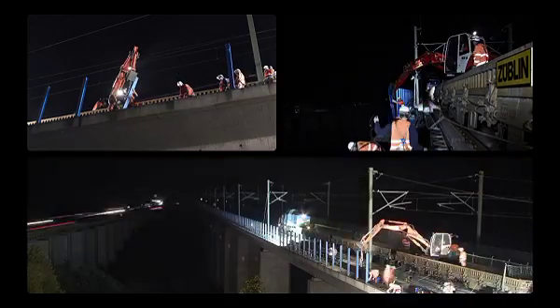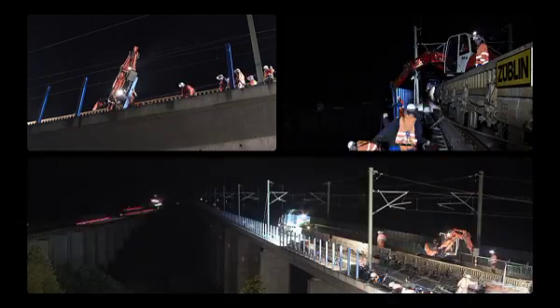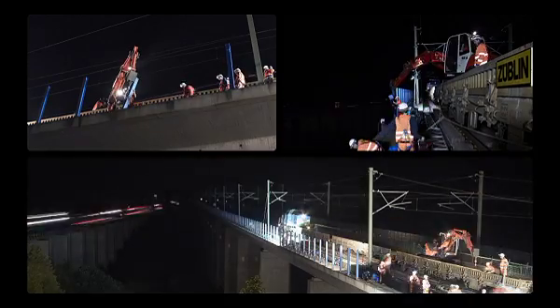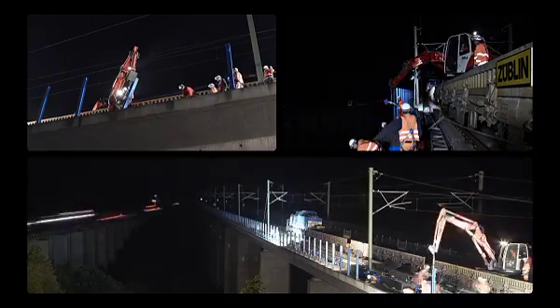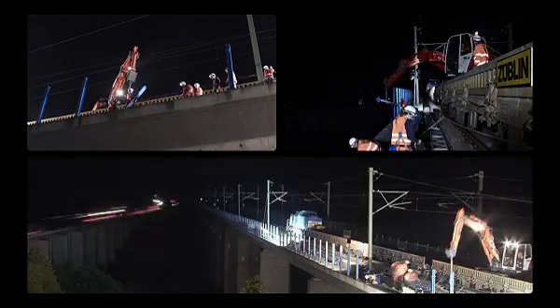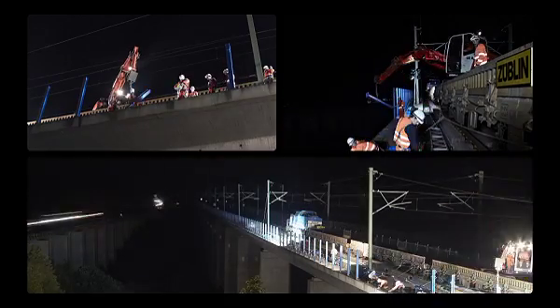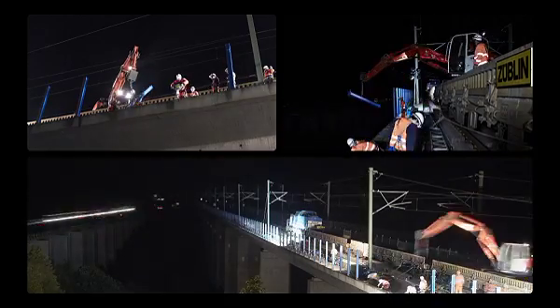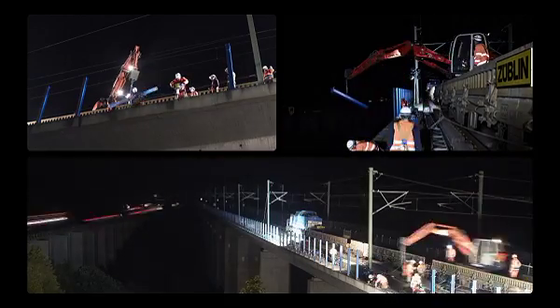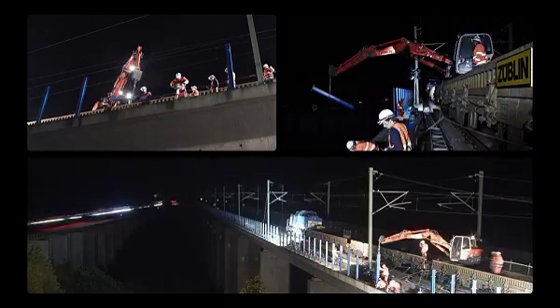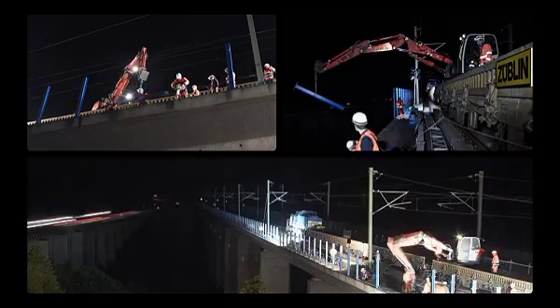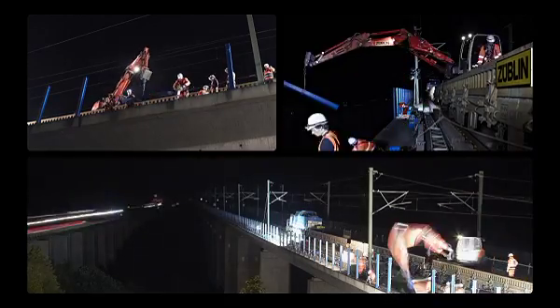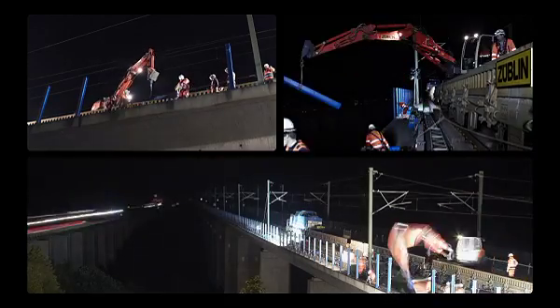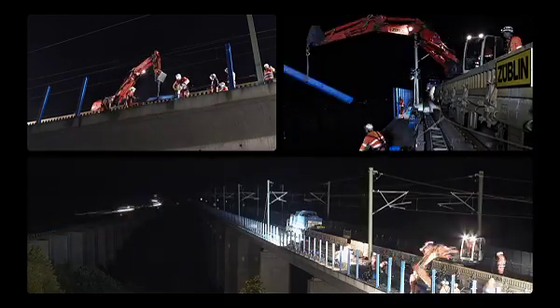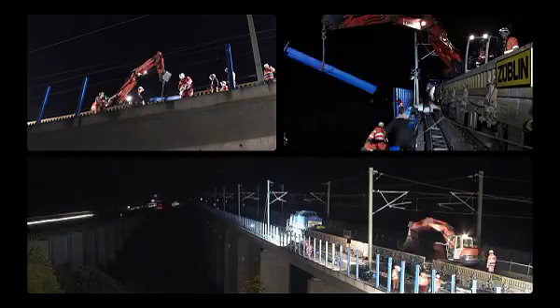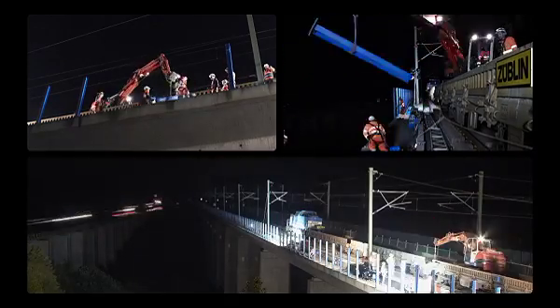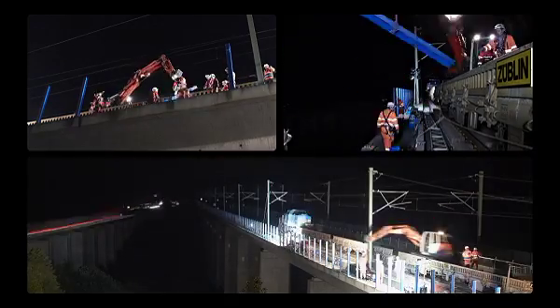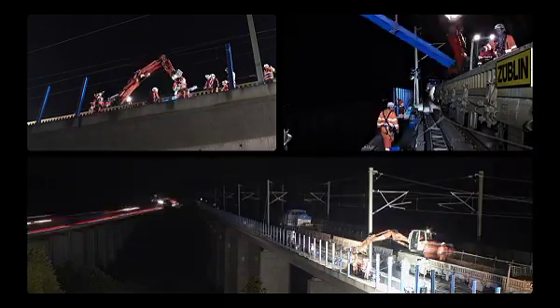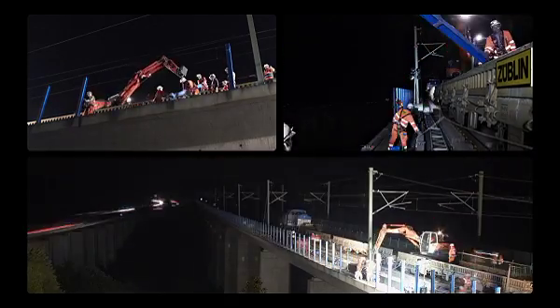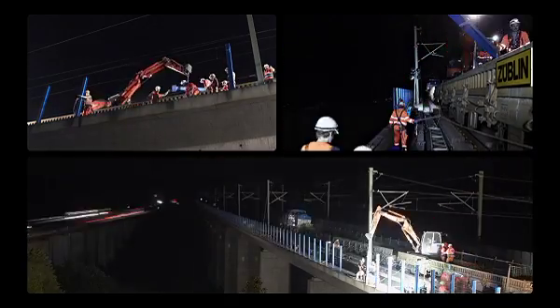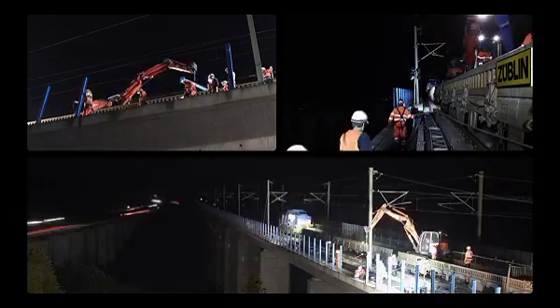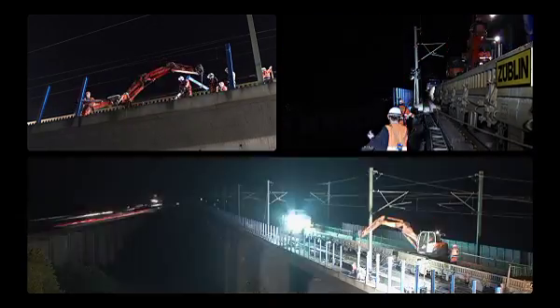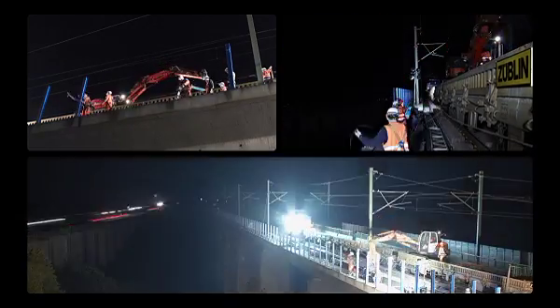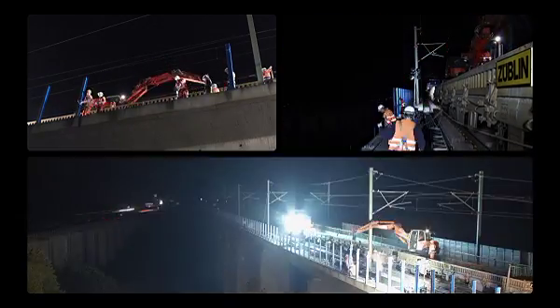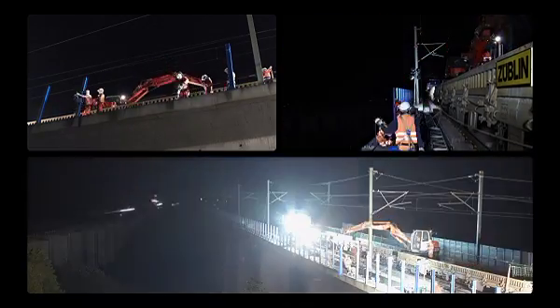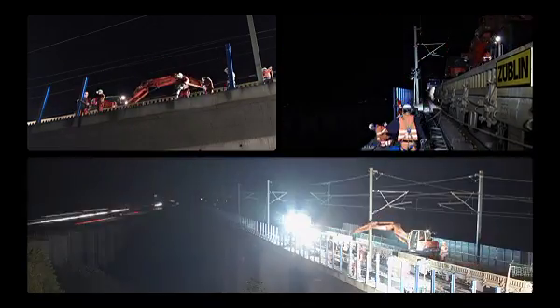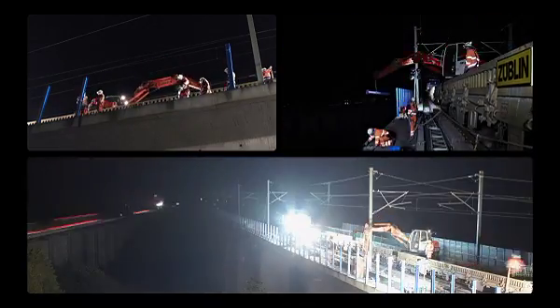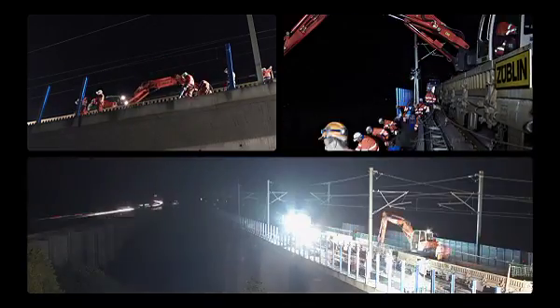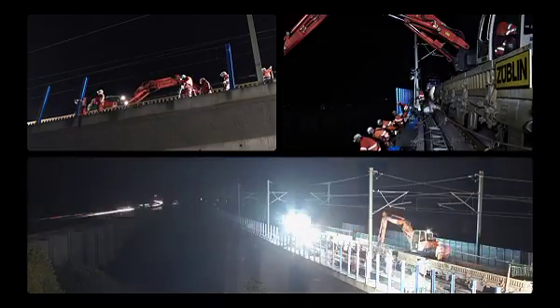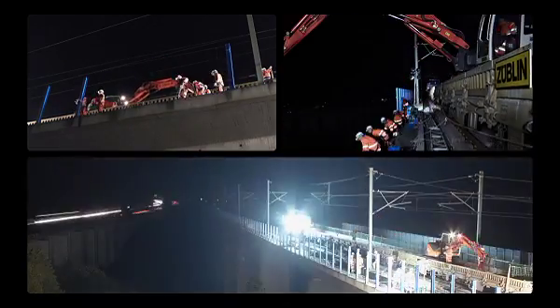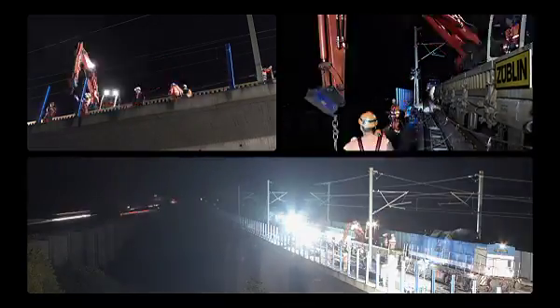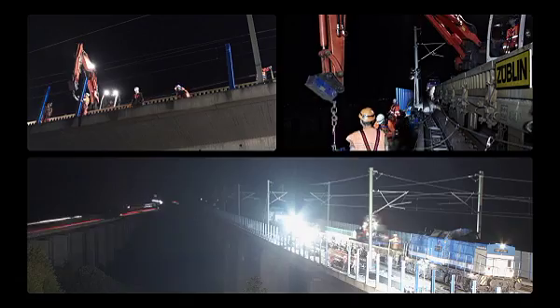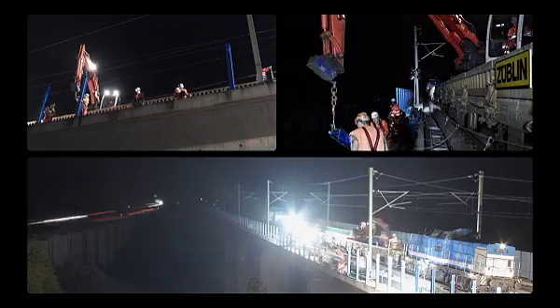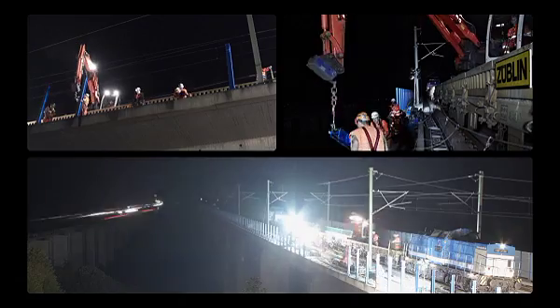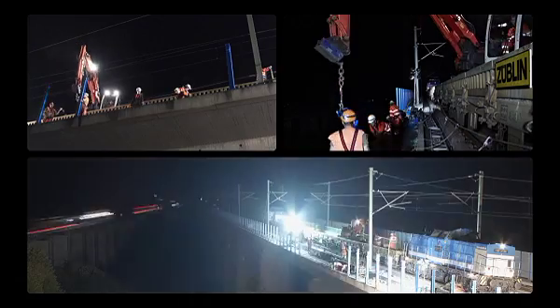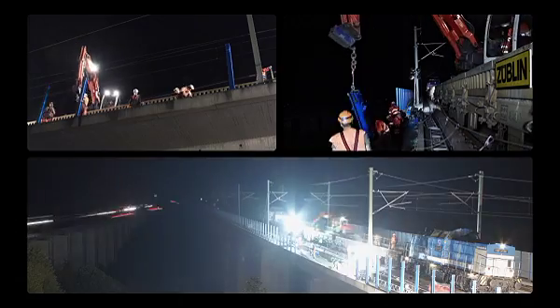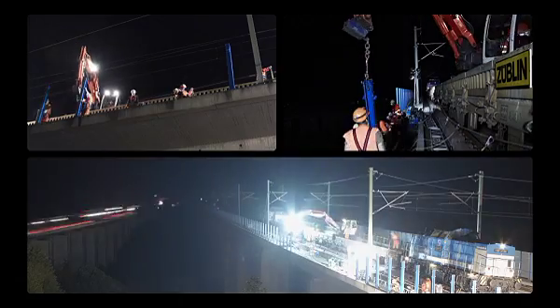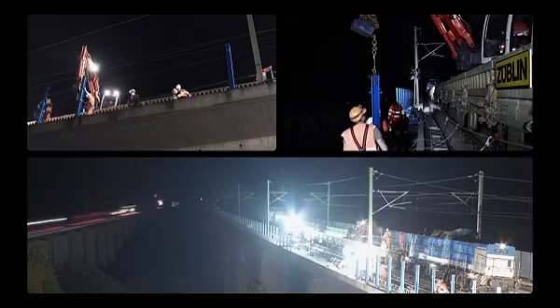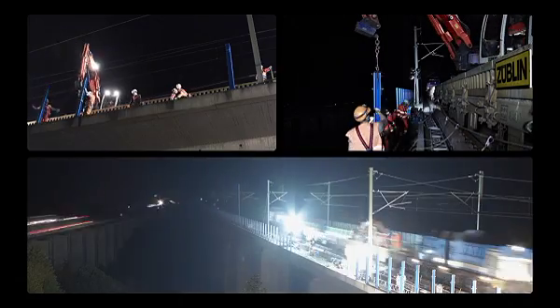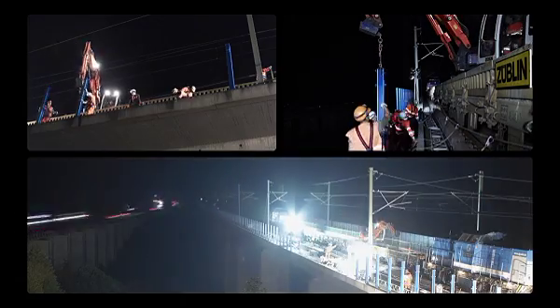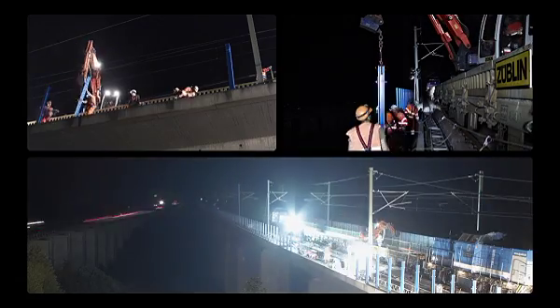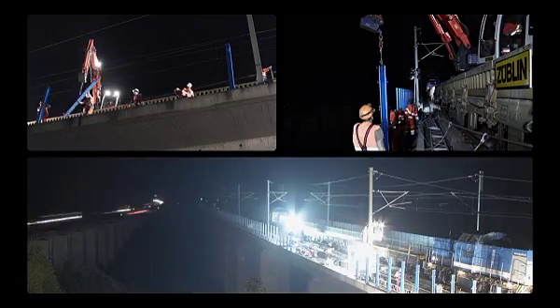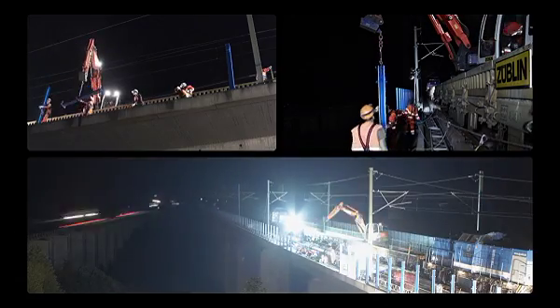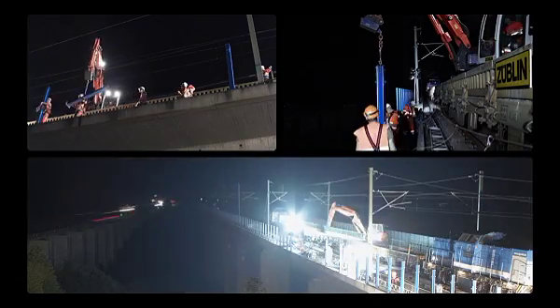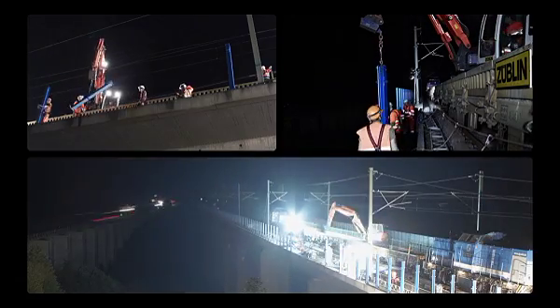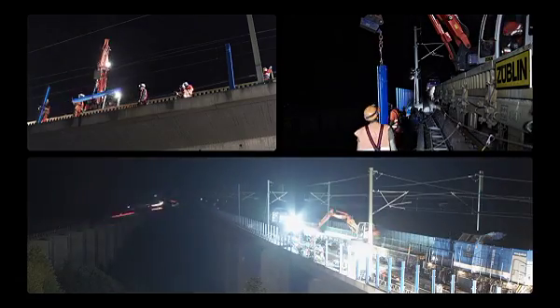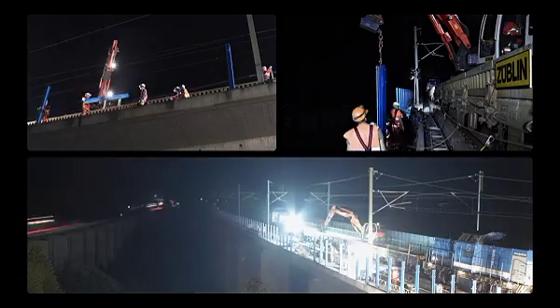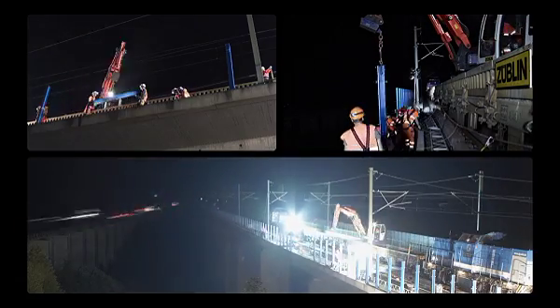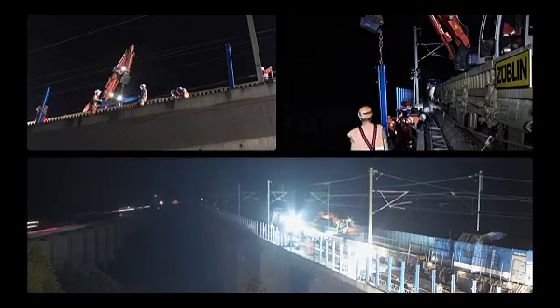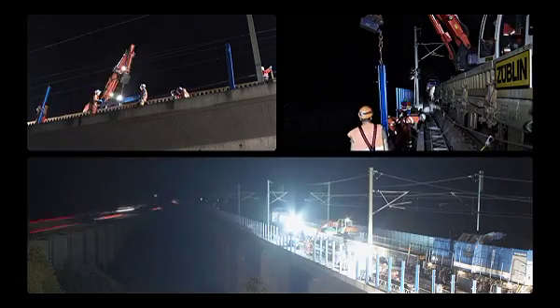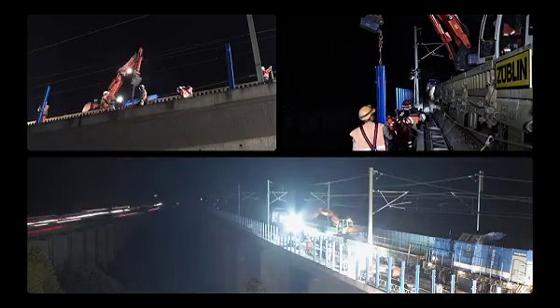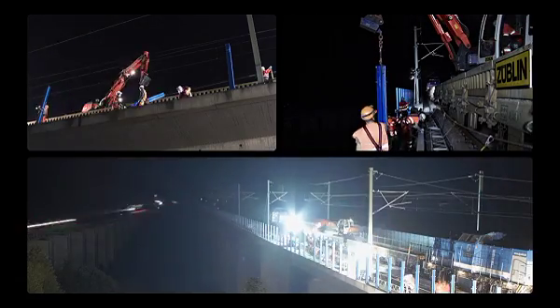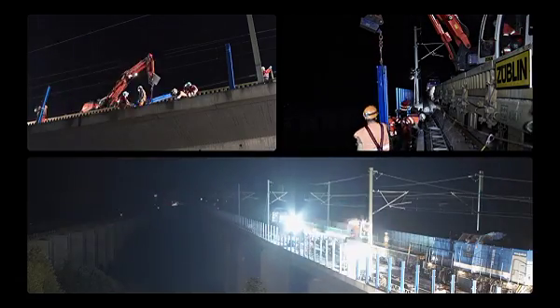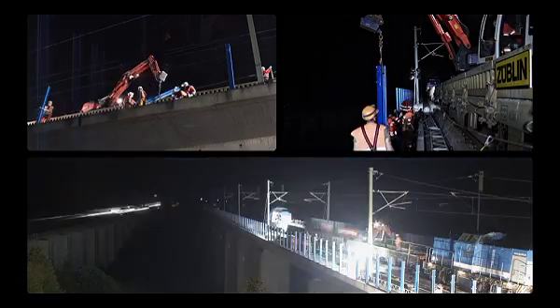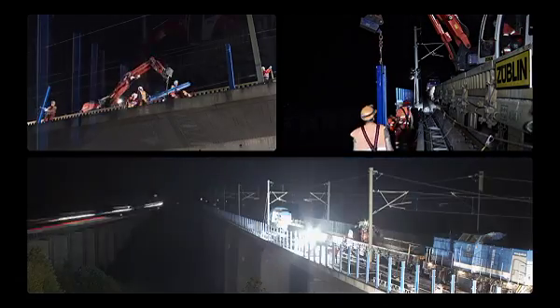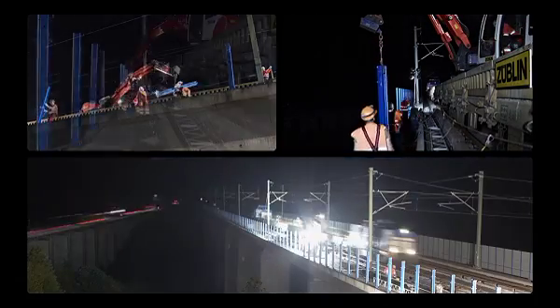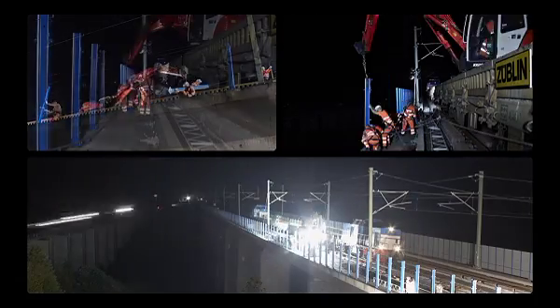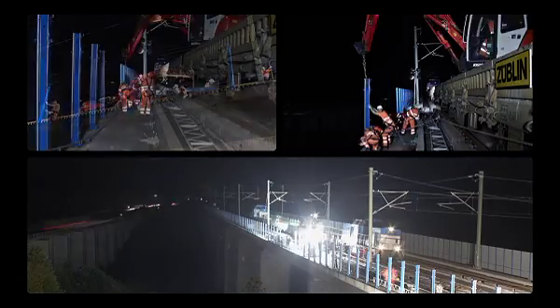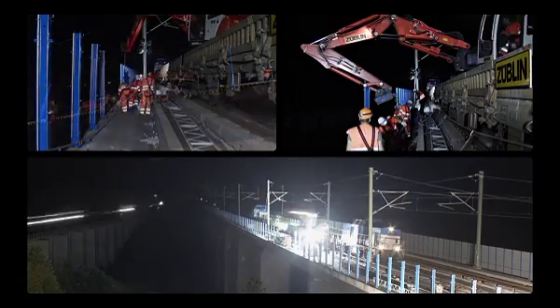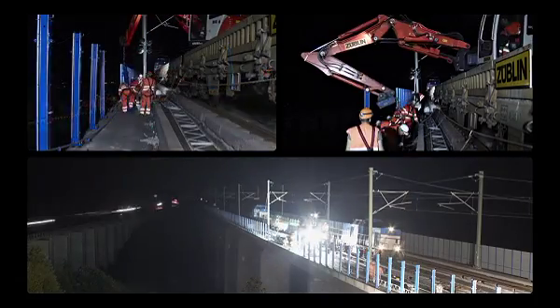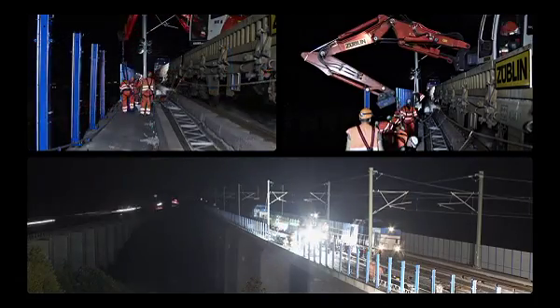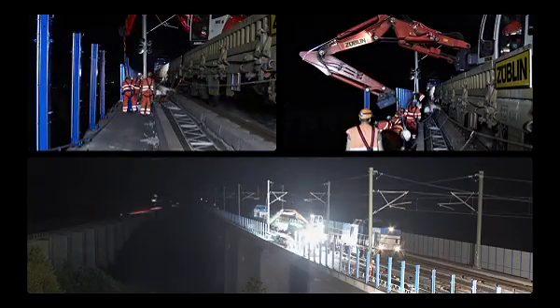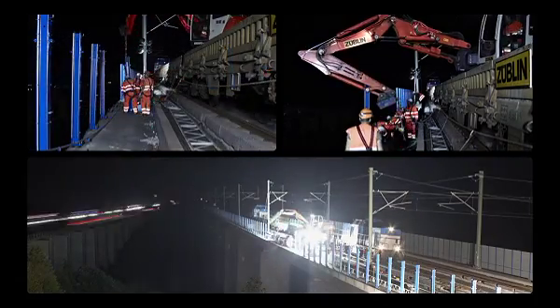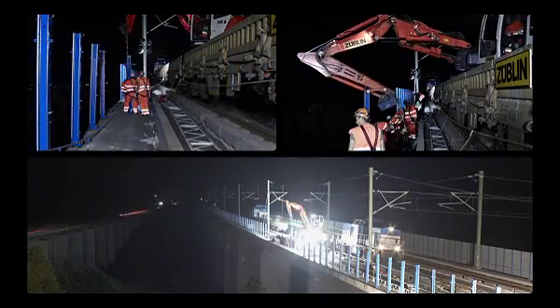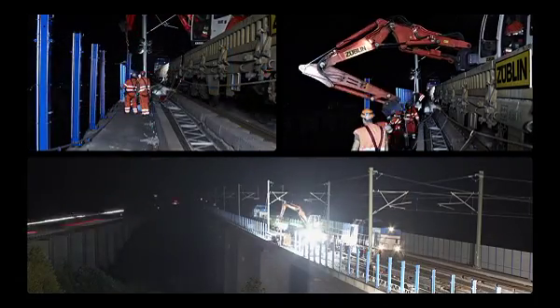Among the prerequisites are logistical and technical excellence, as well as the strict observance of safety specifically tailored to this work.